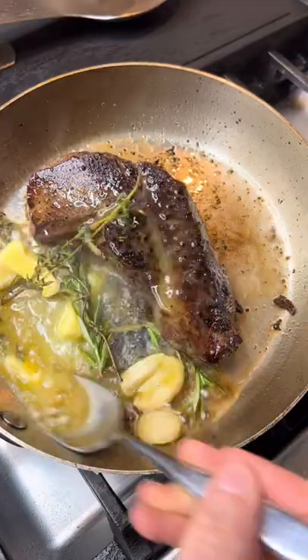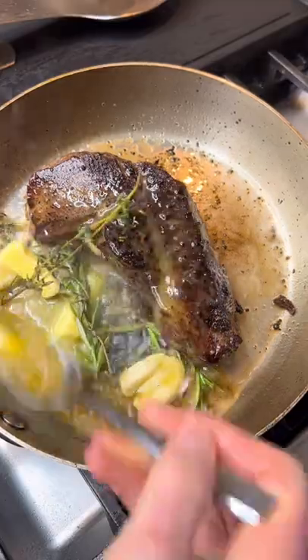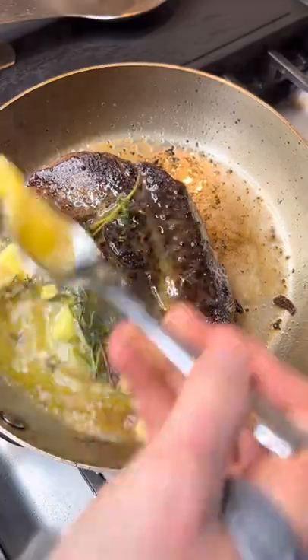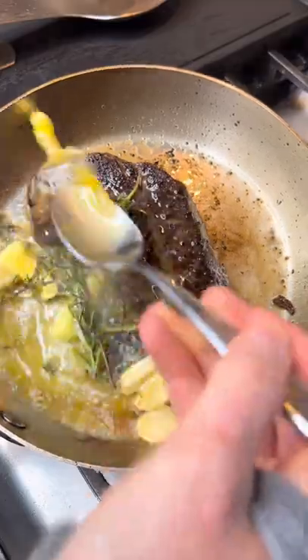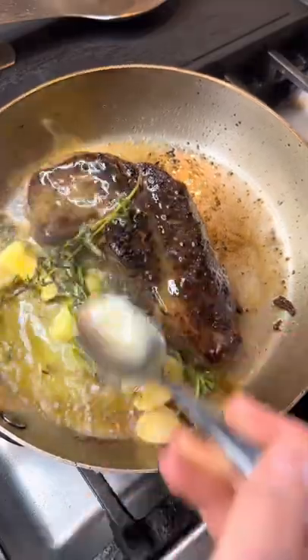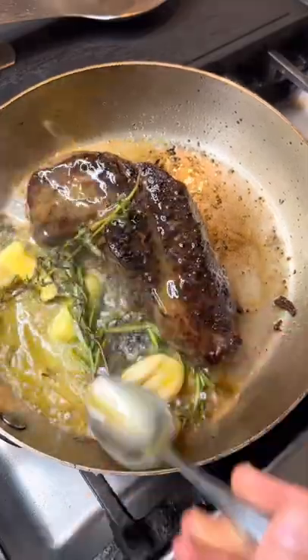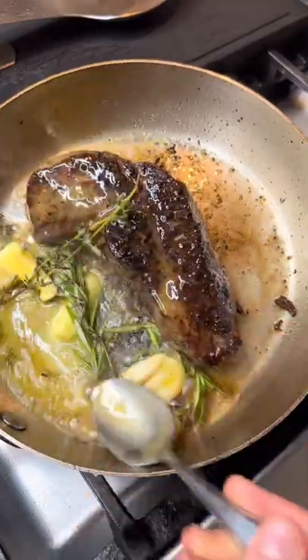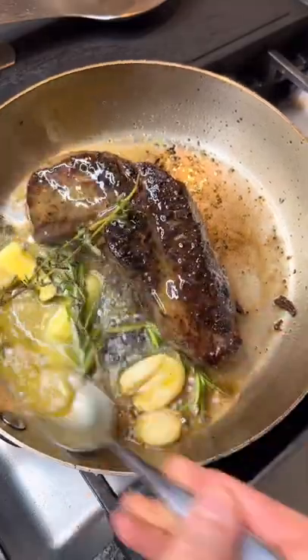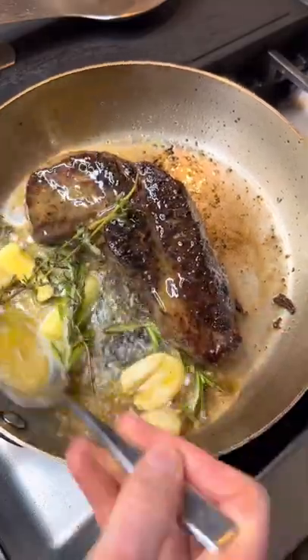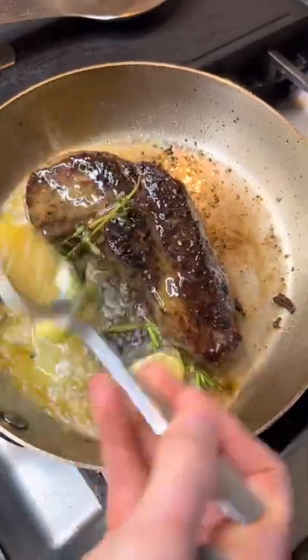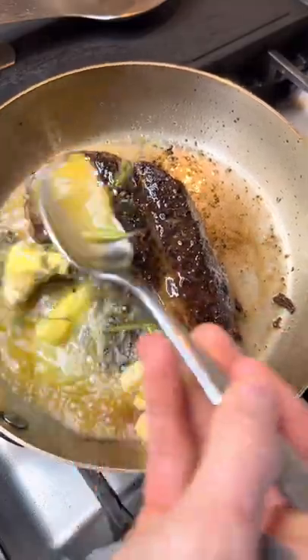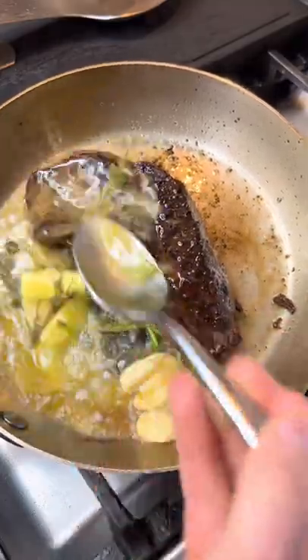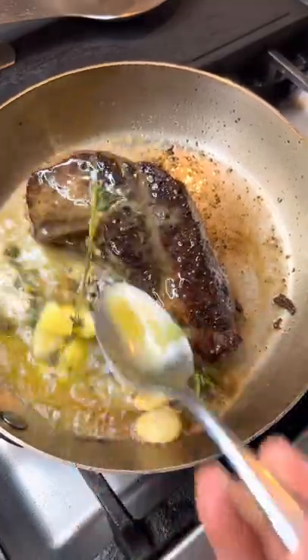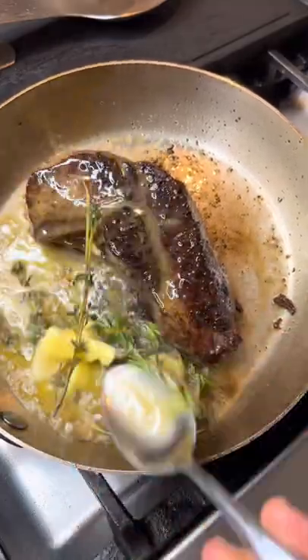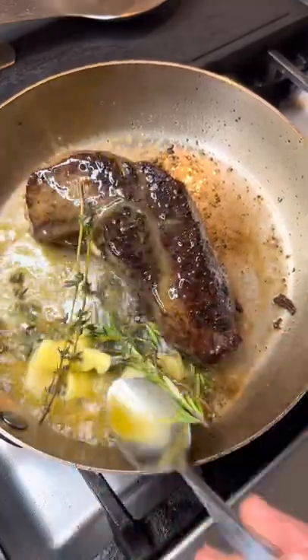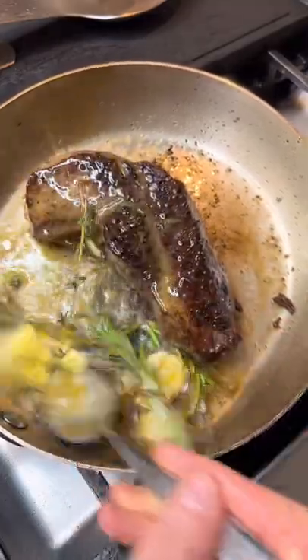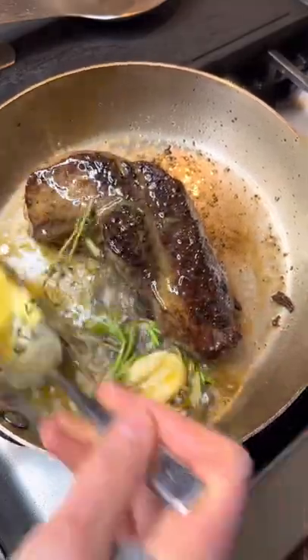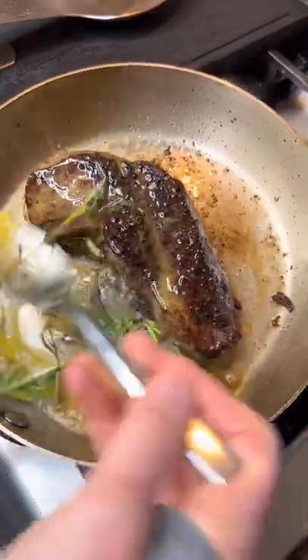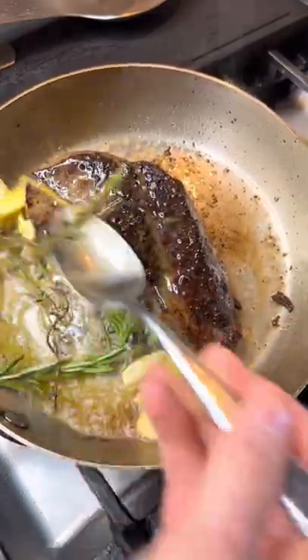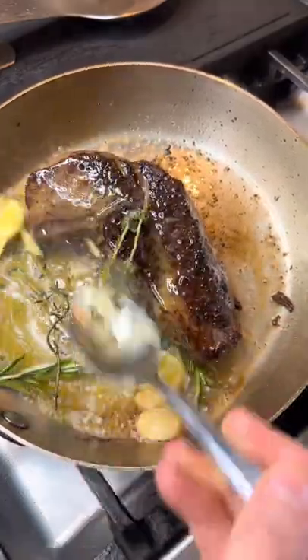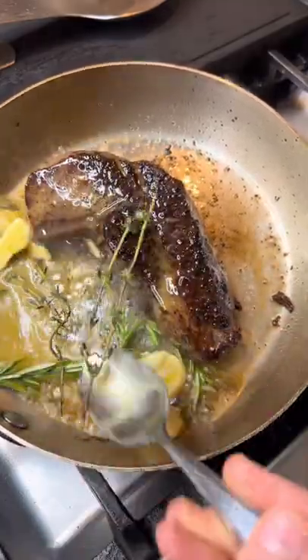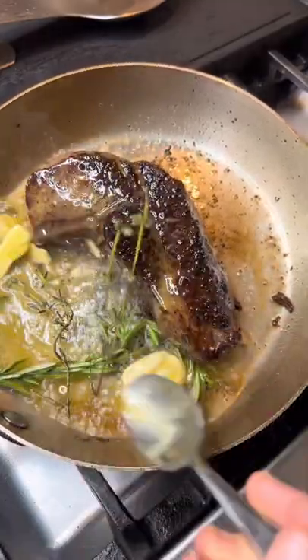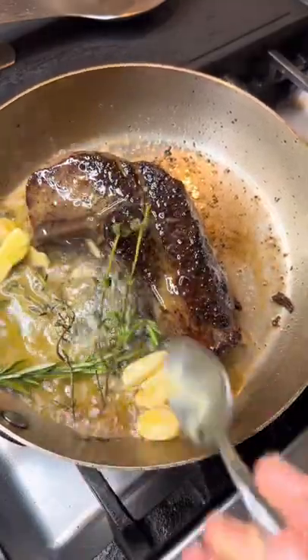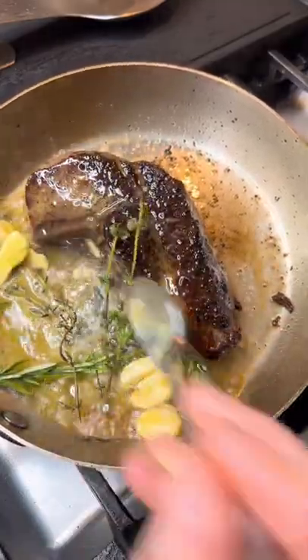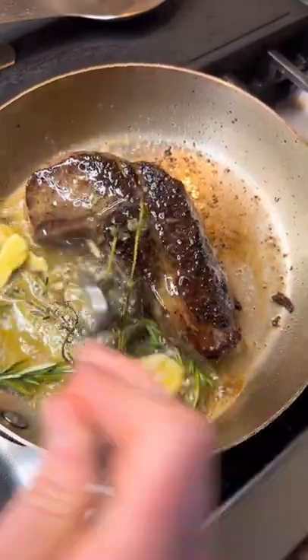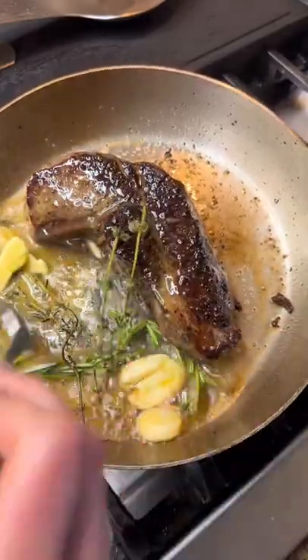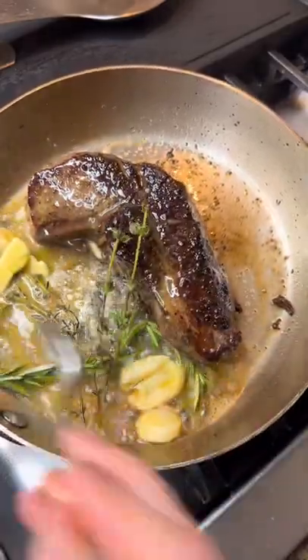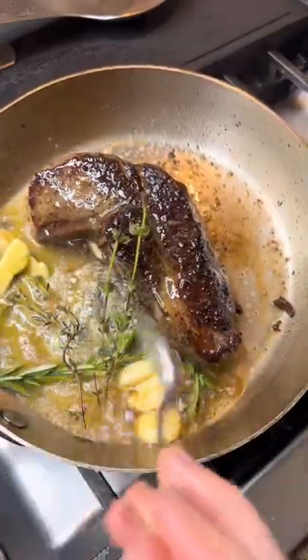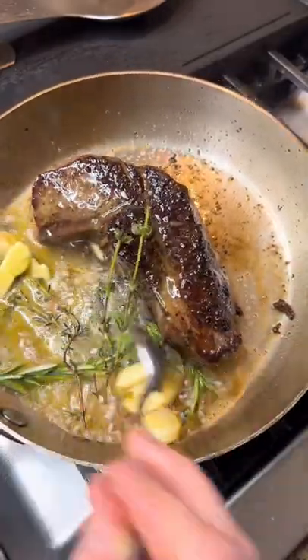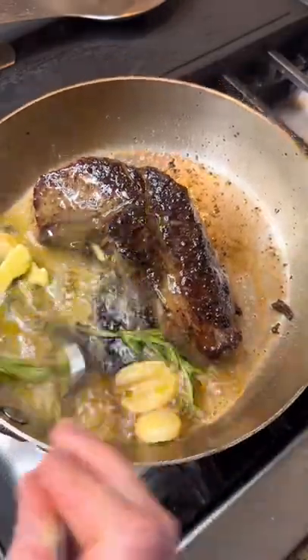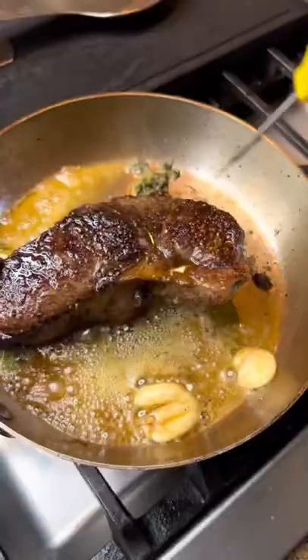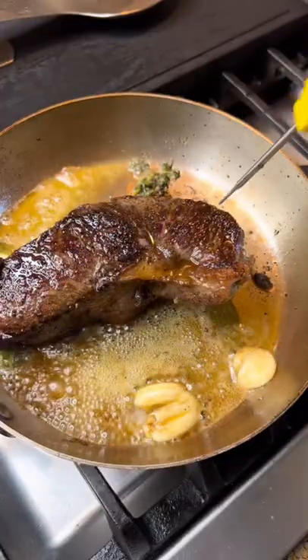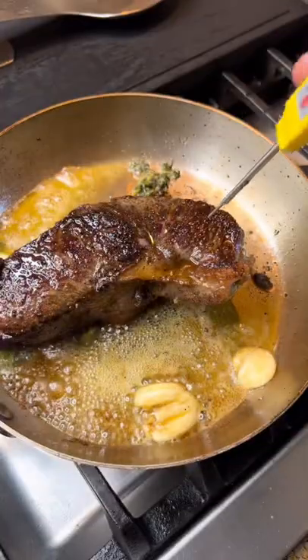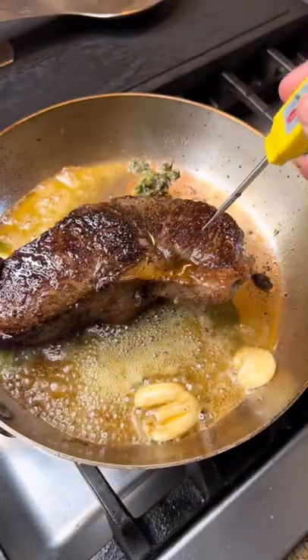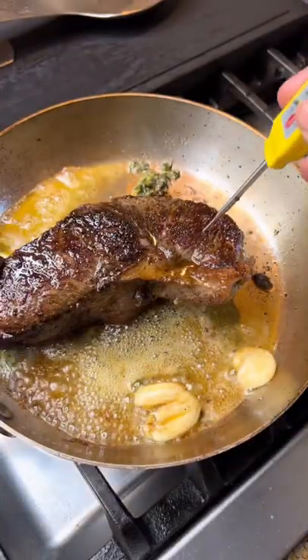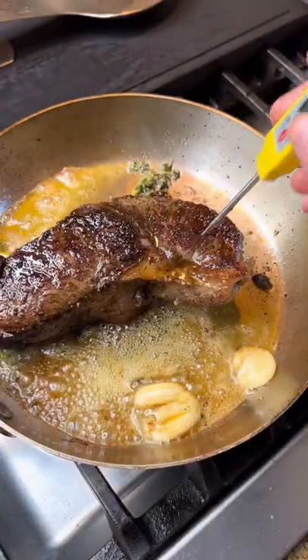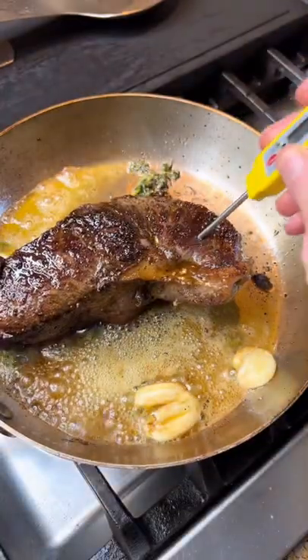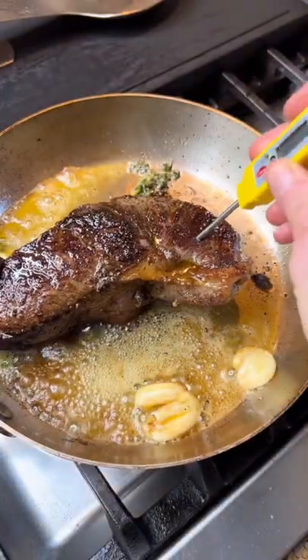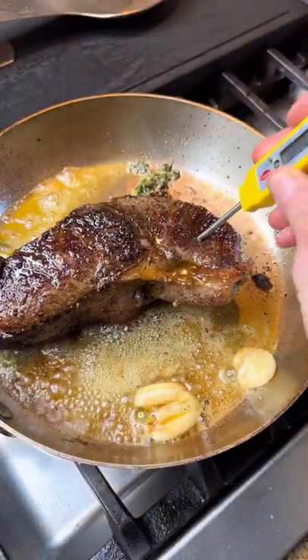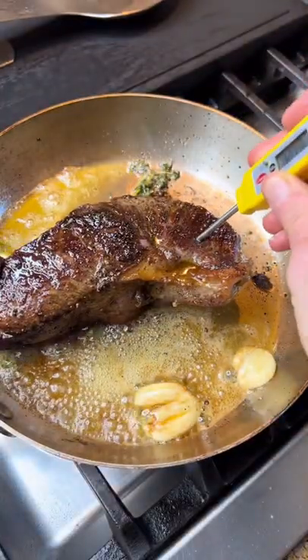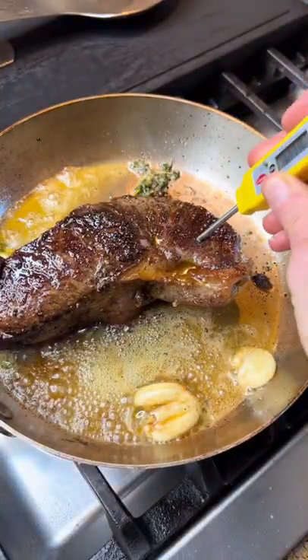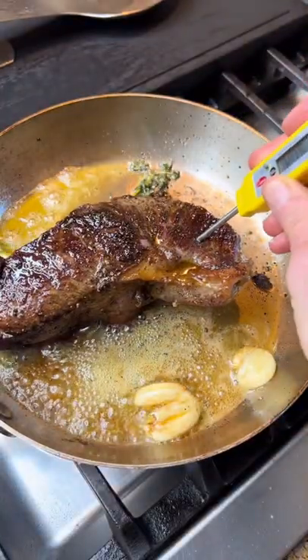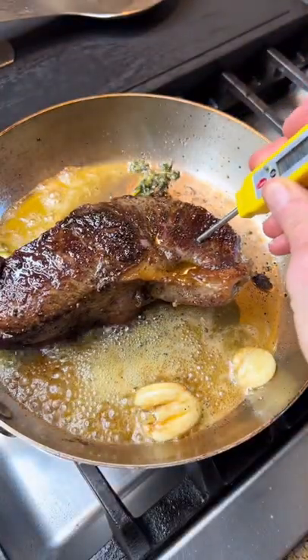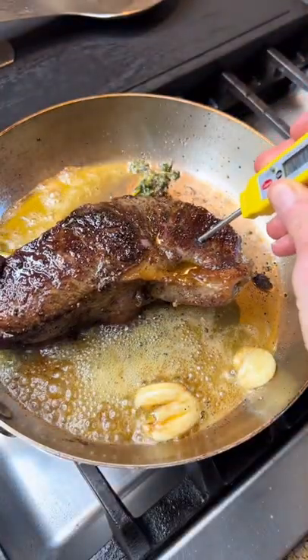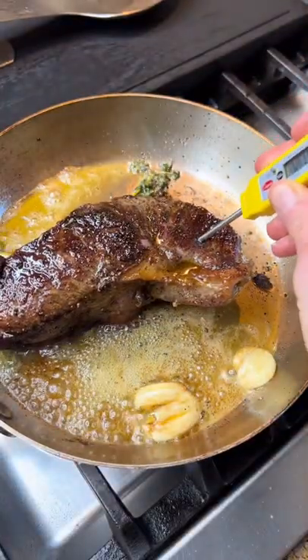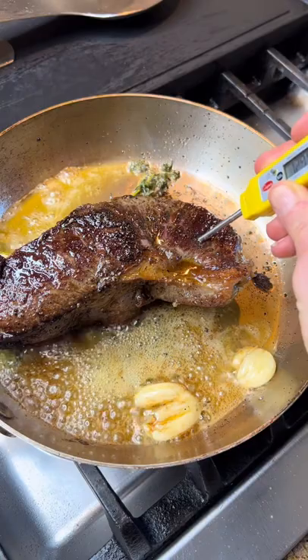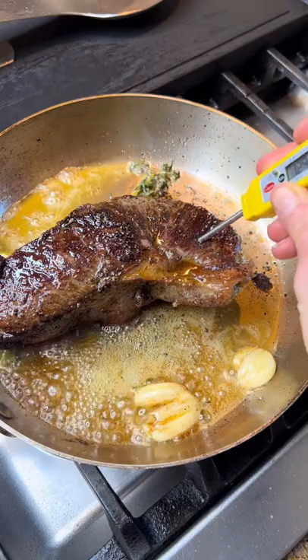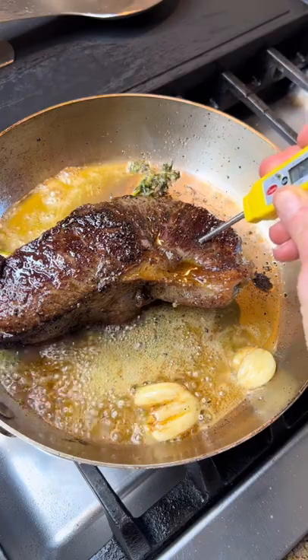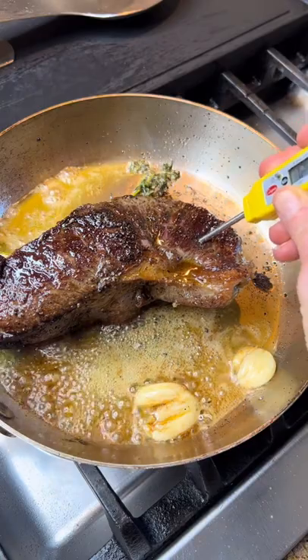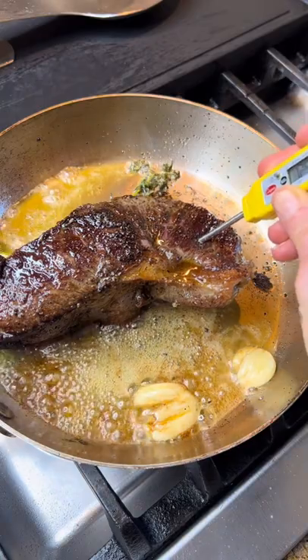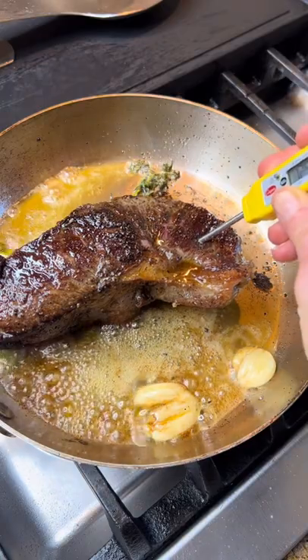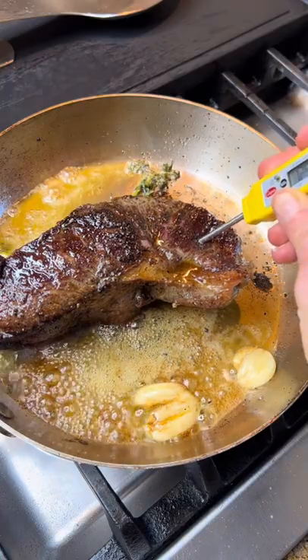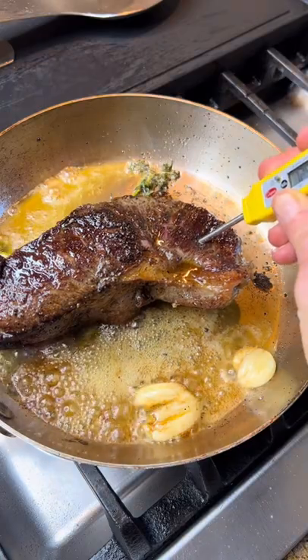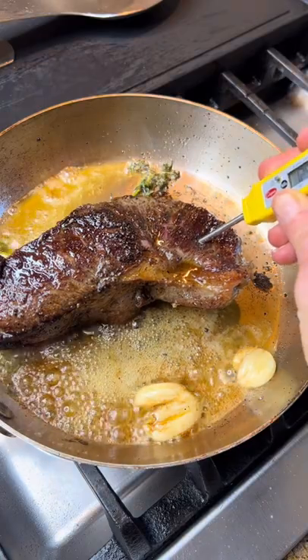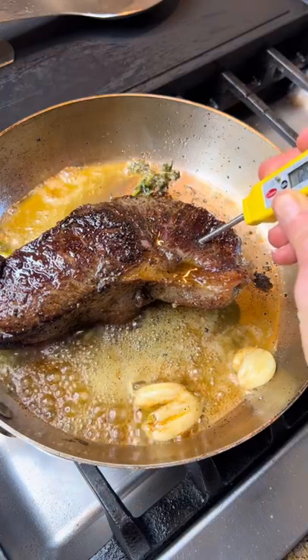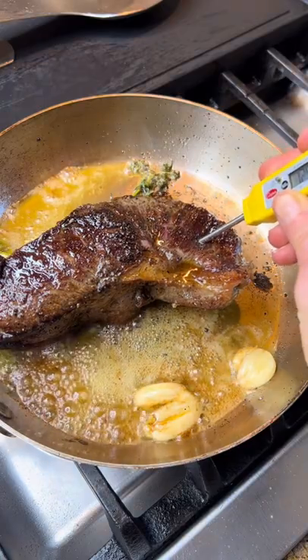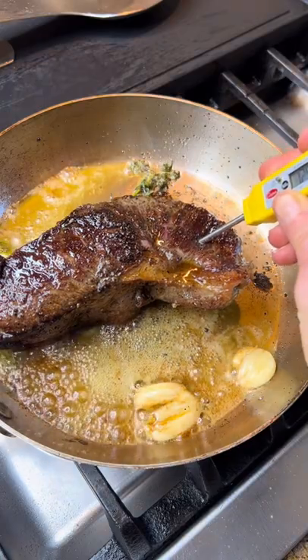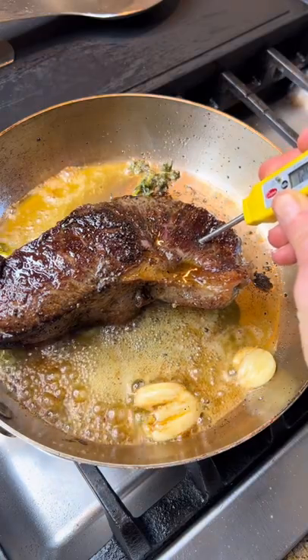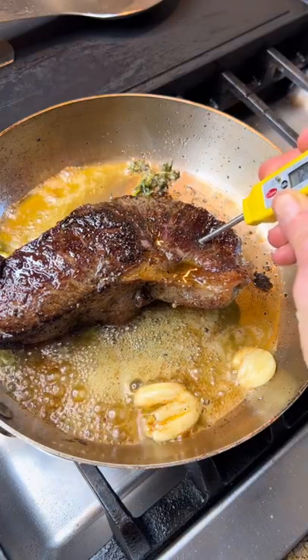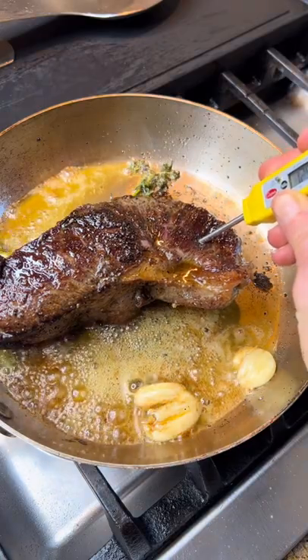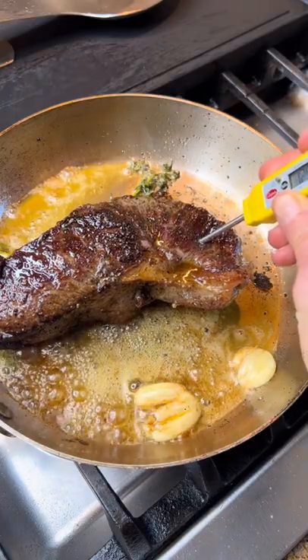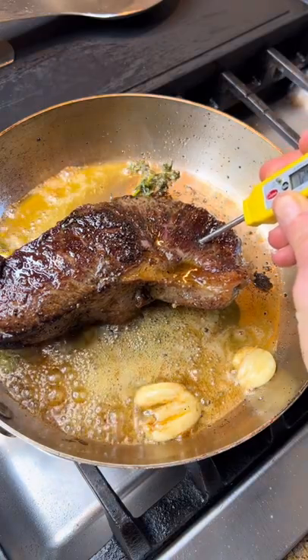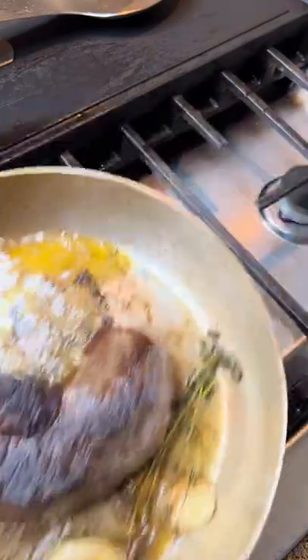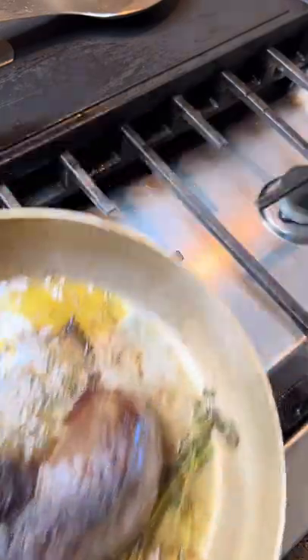You do this for about two minutes until it reaches 120 degrees or desired temperature, then you pull it off and rest 10 minutes.